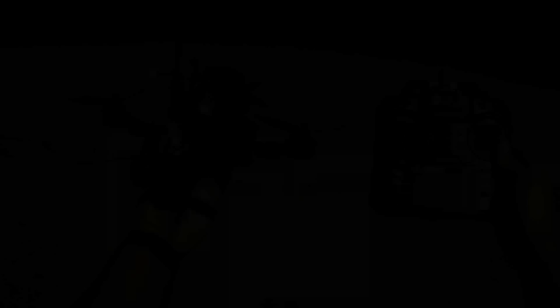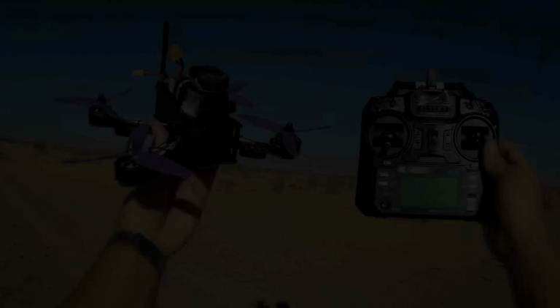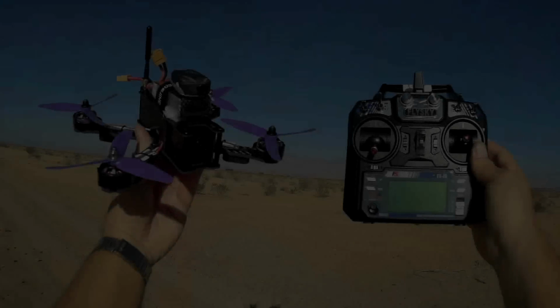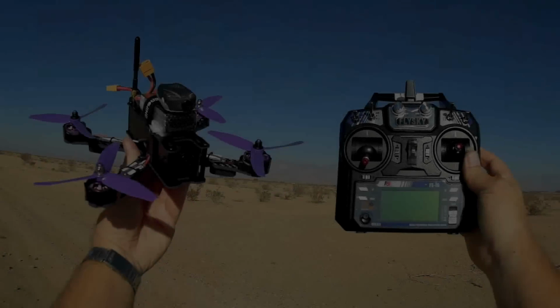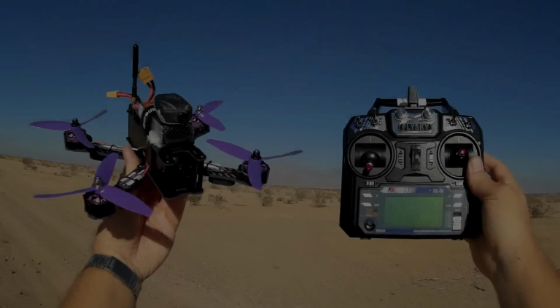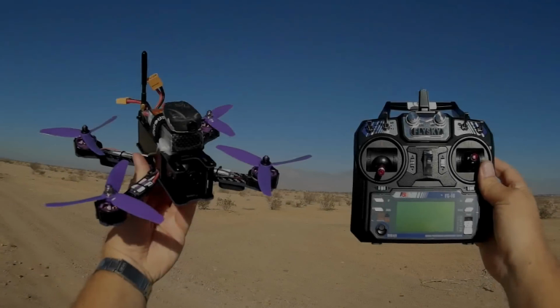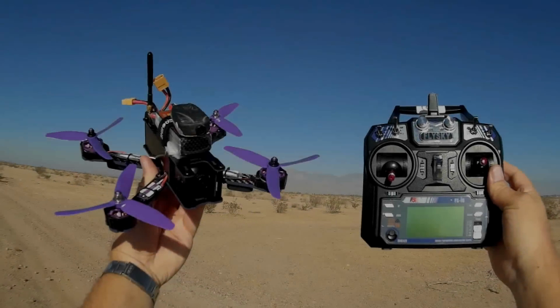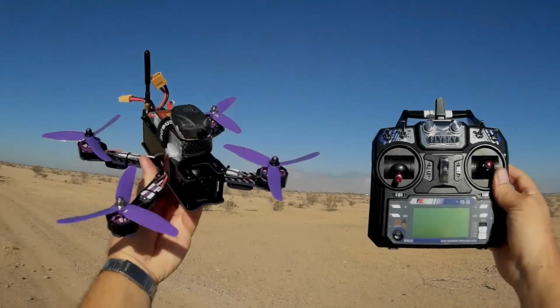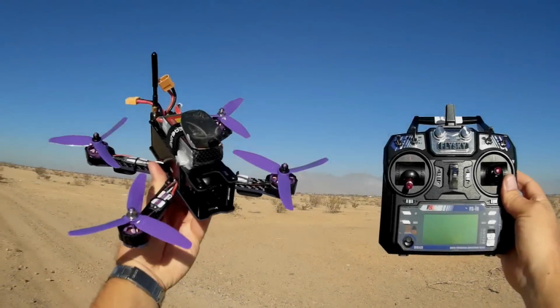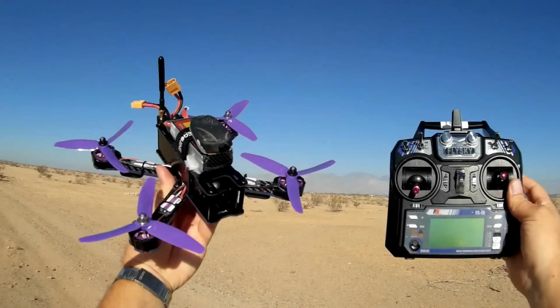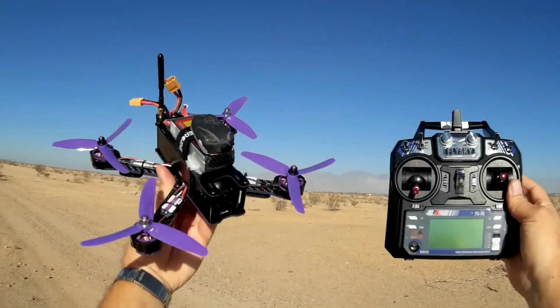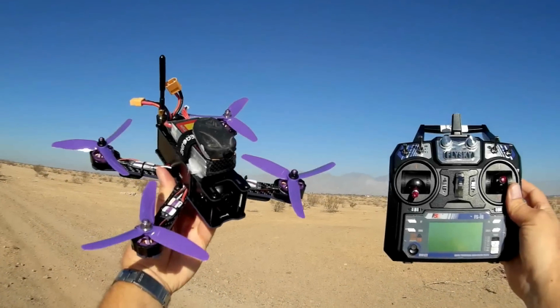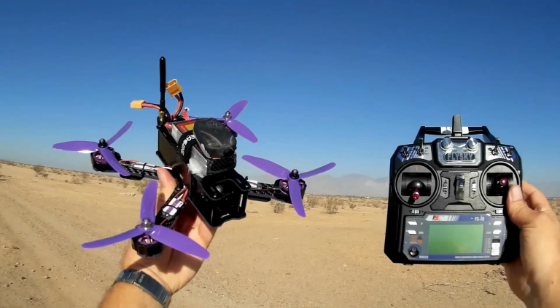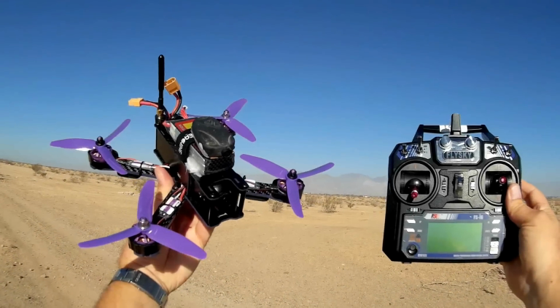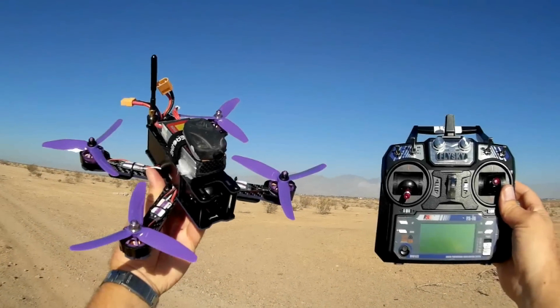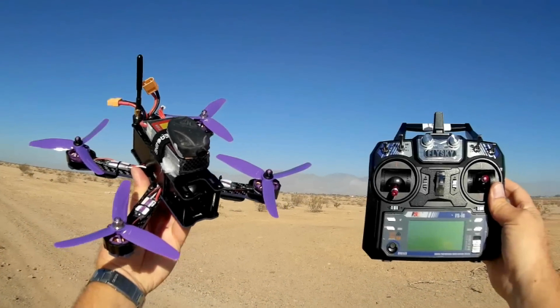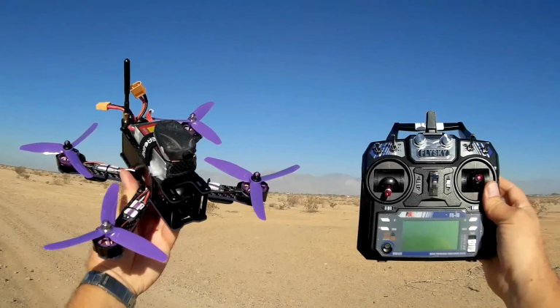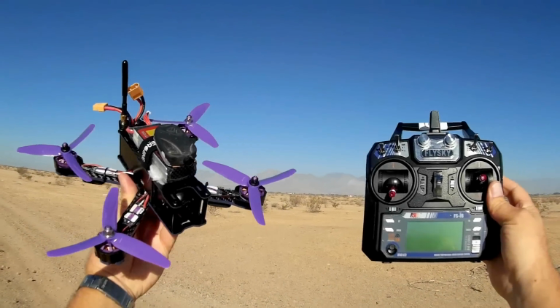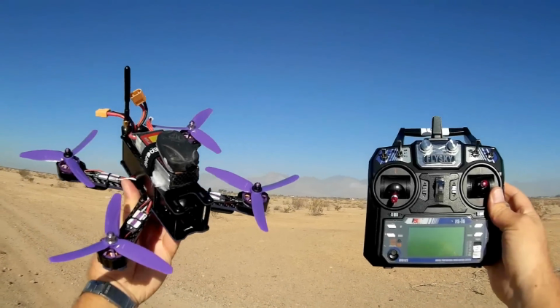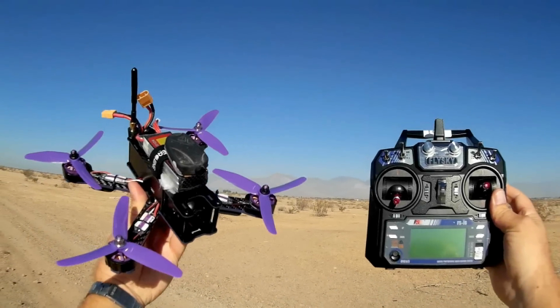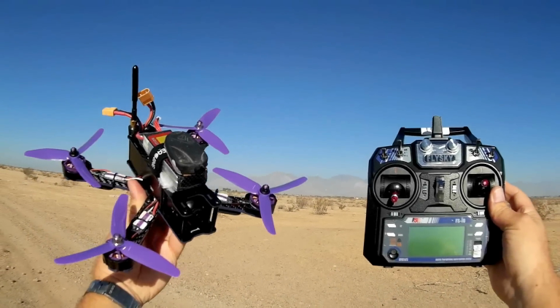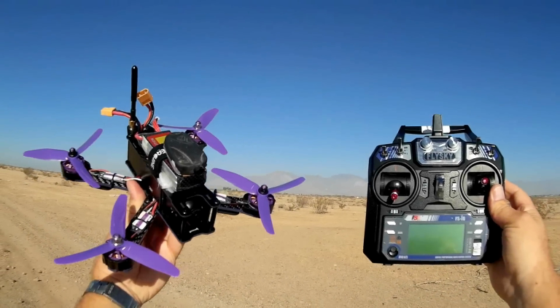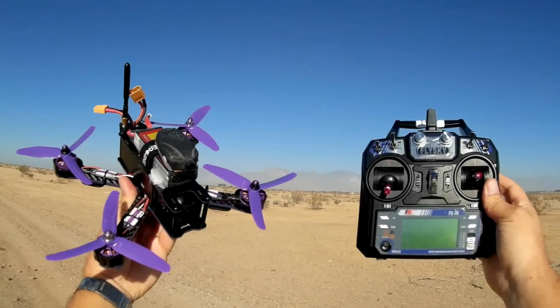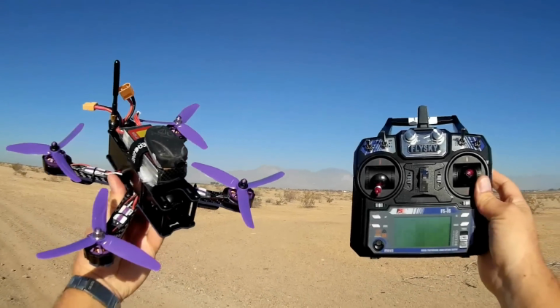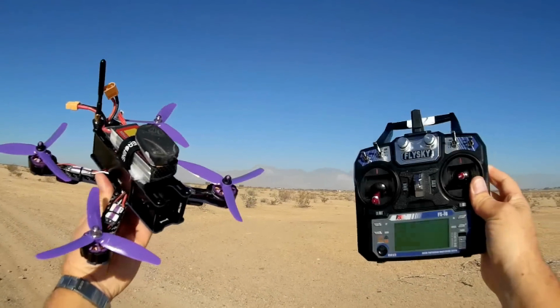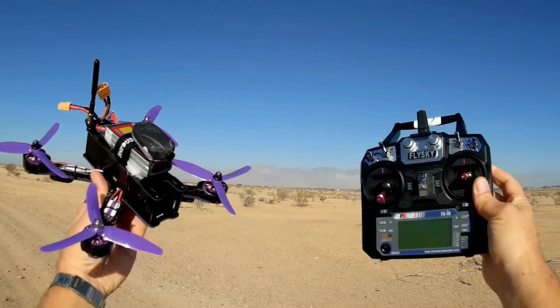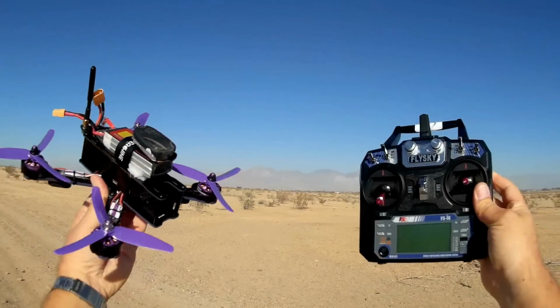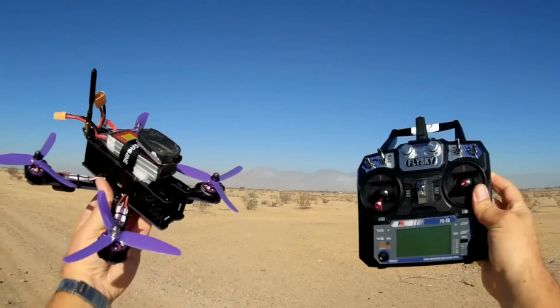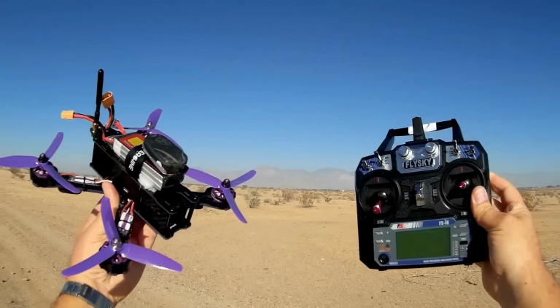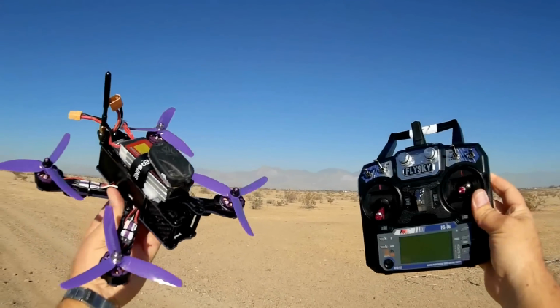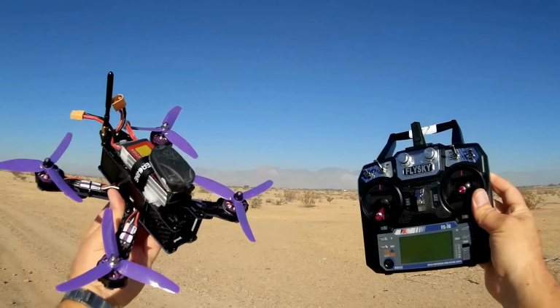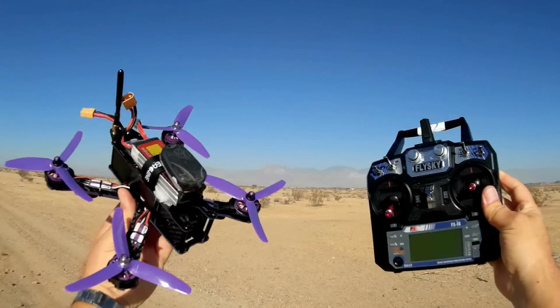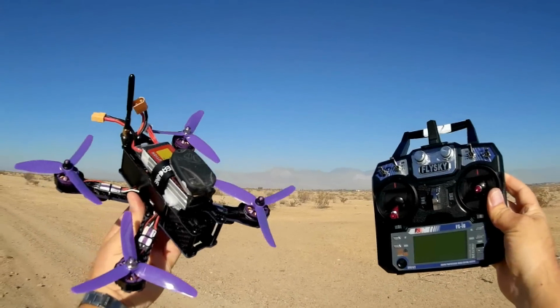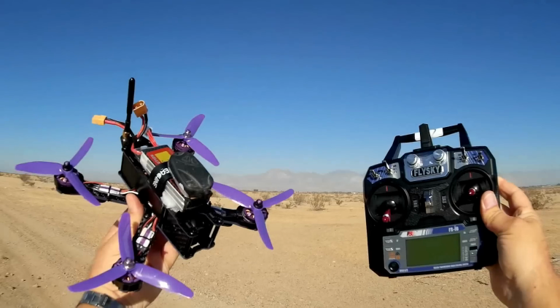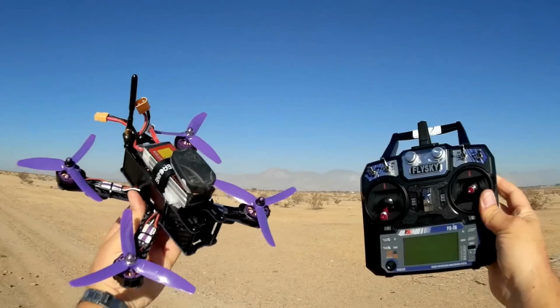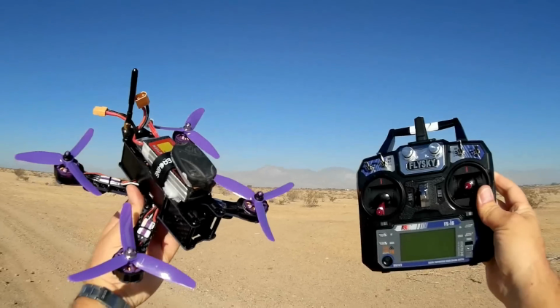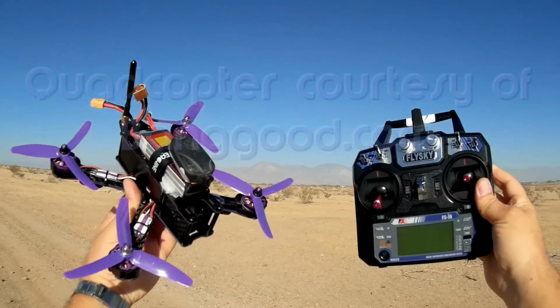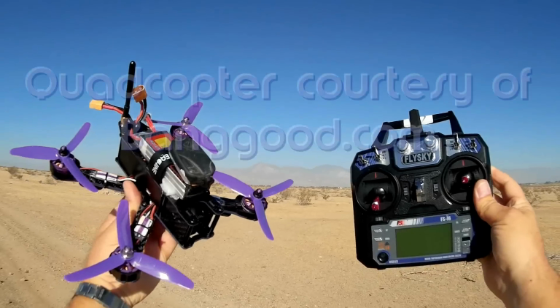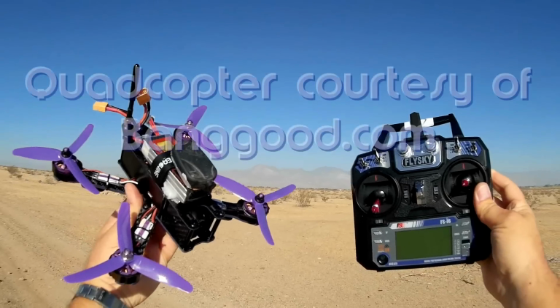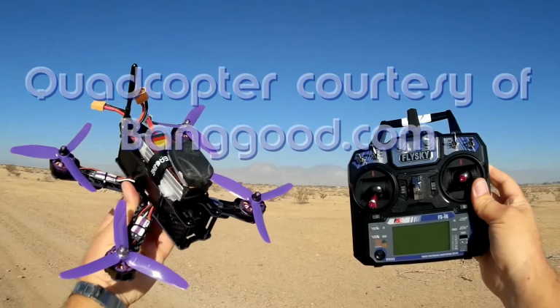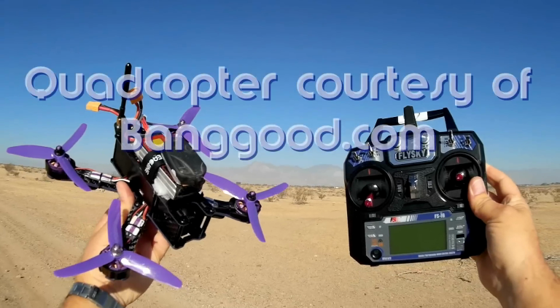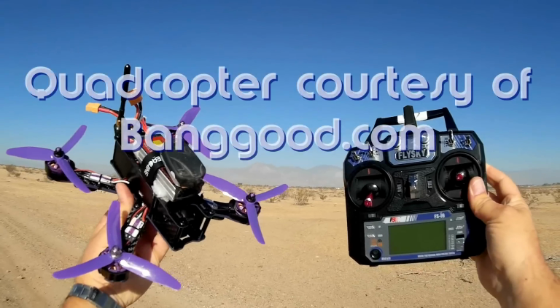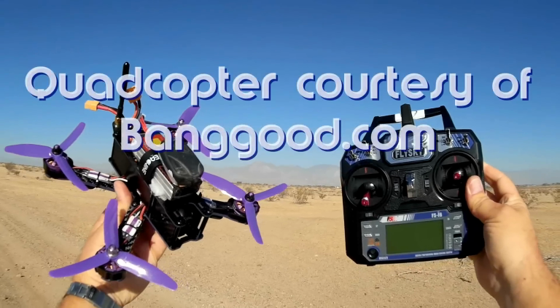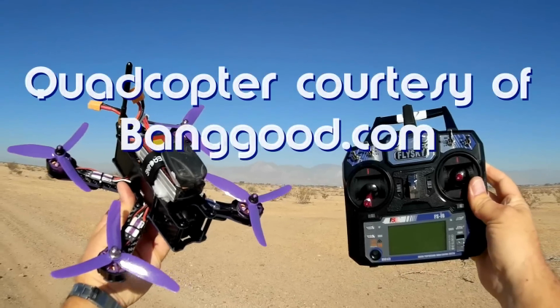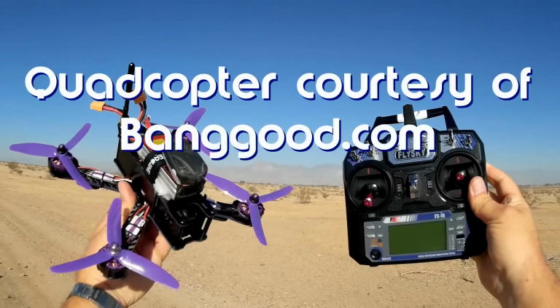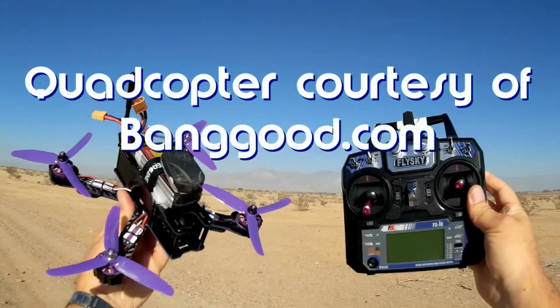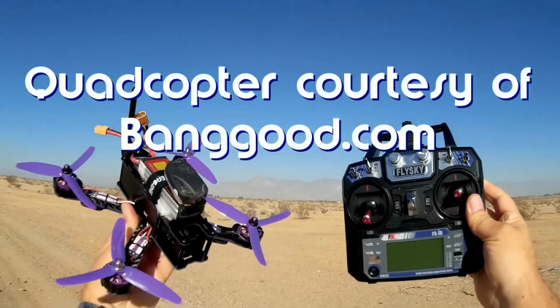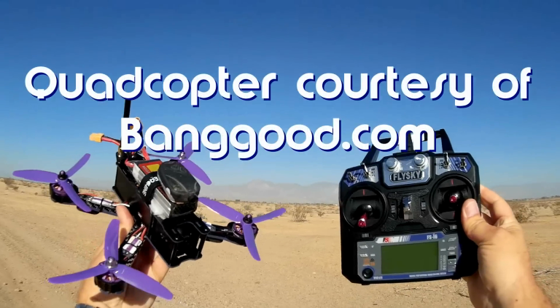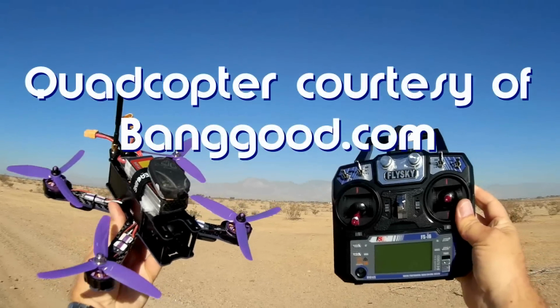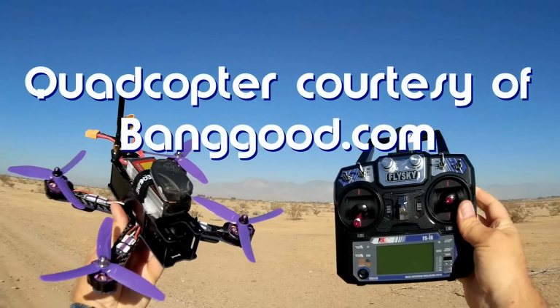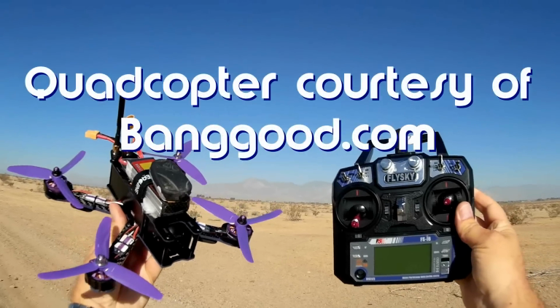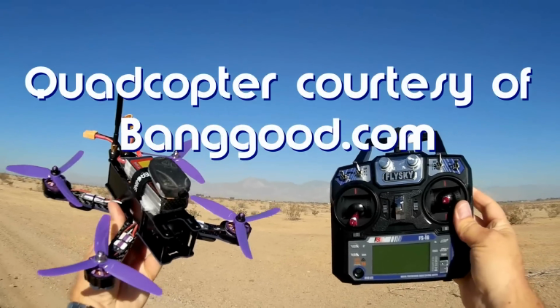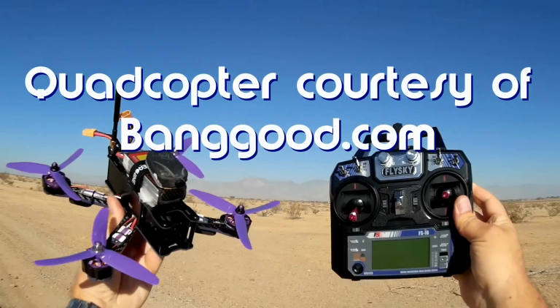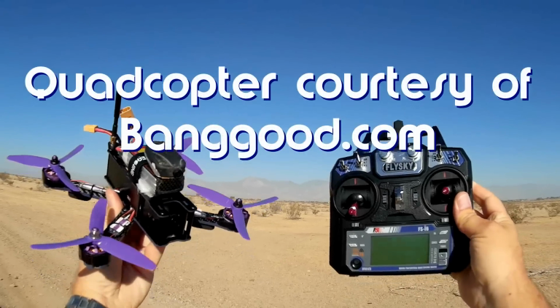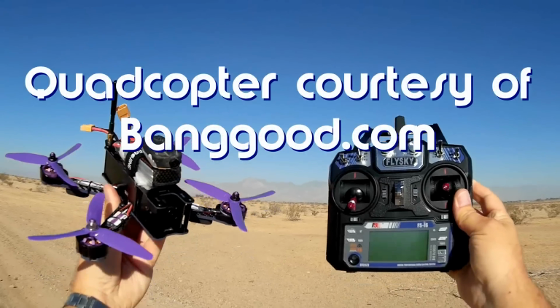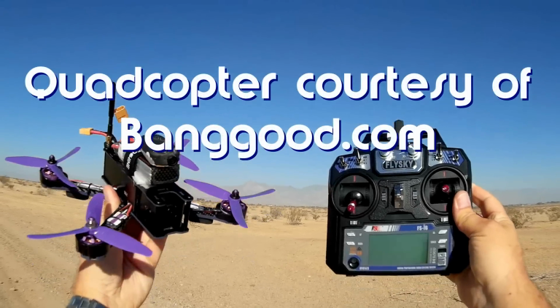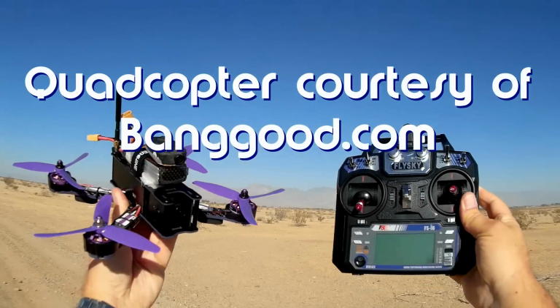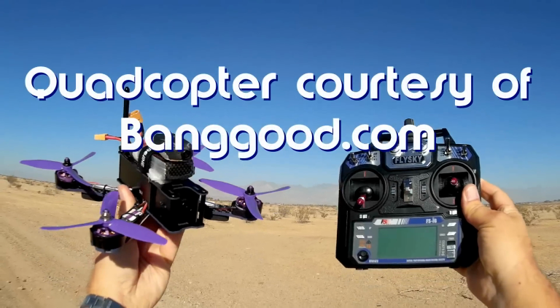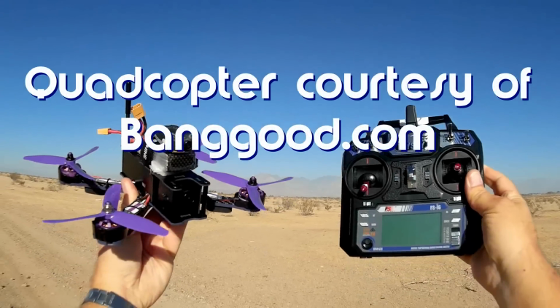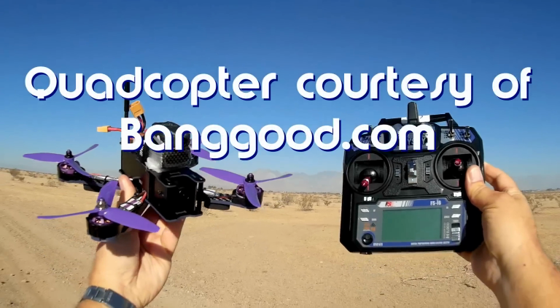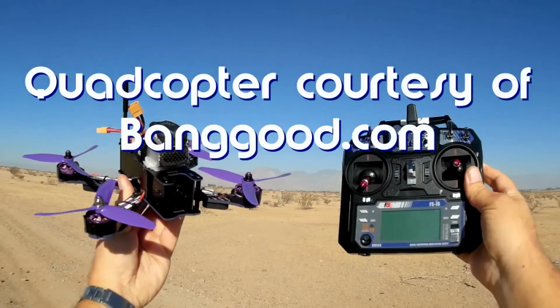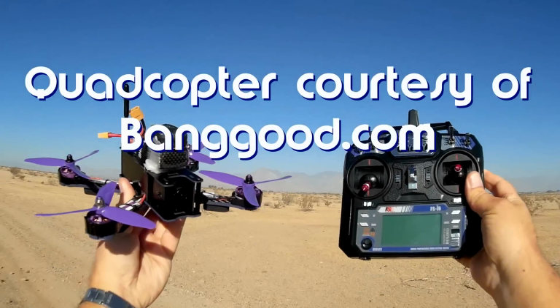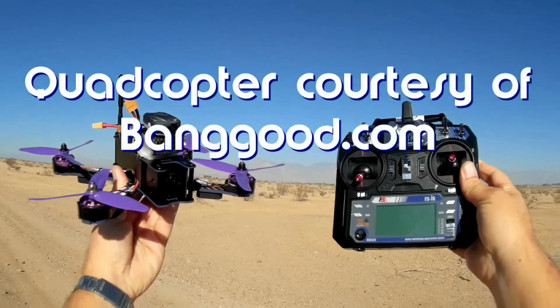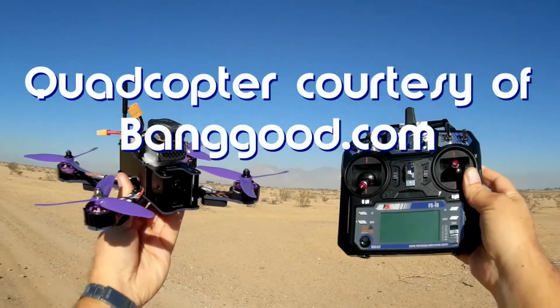Good morning, Quadcopter101. What I got for you today is another neat review. Today we got the Isshin Wizard X.